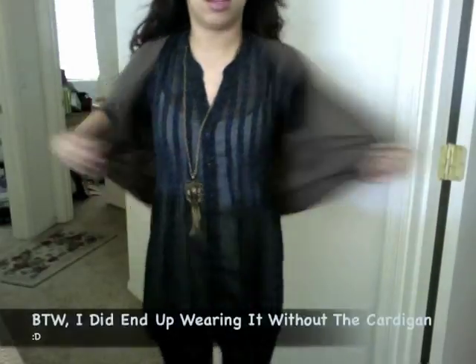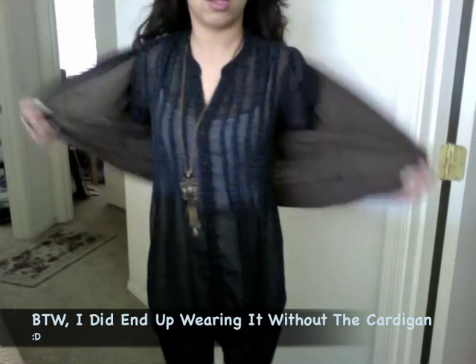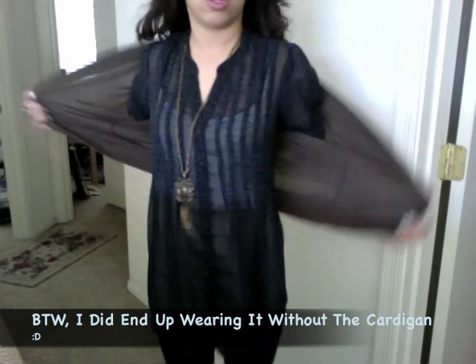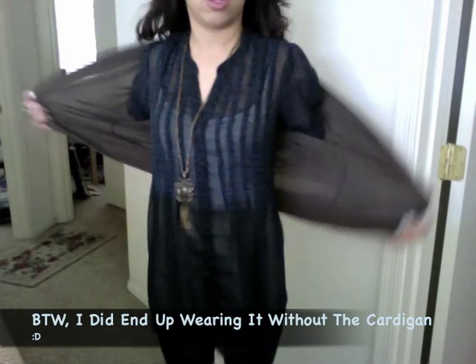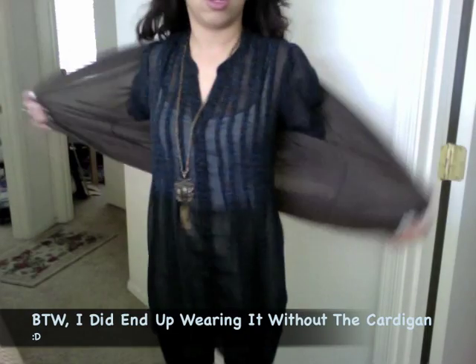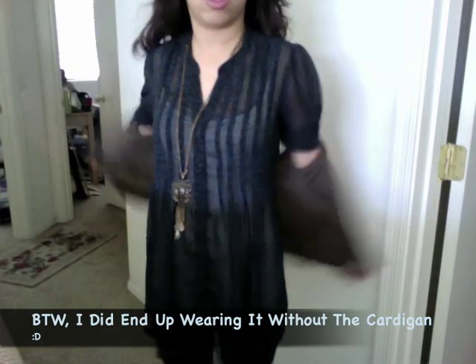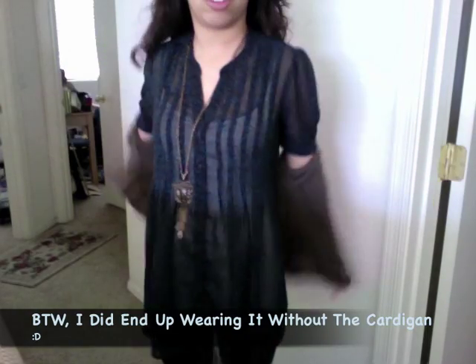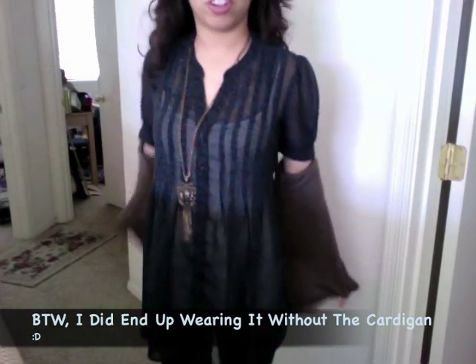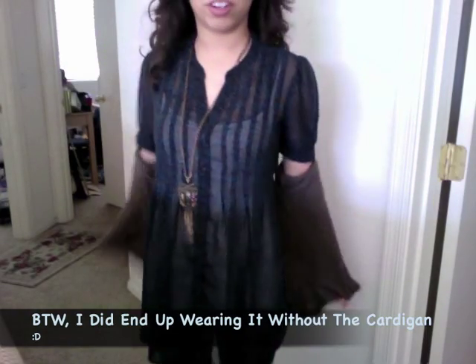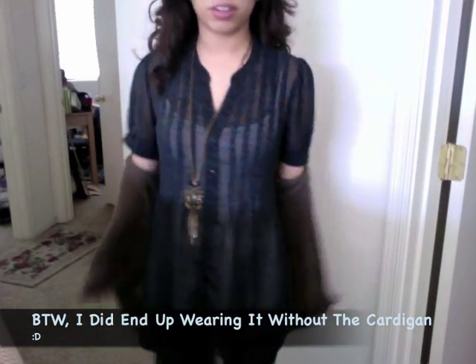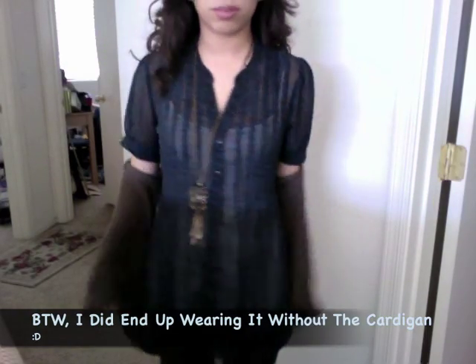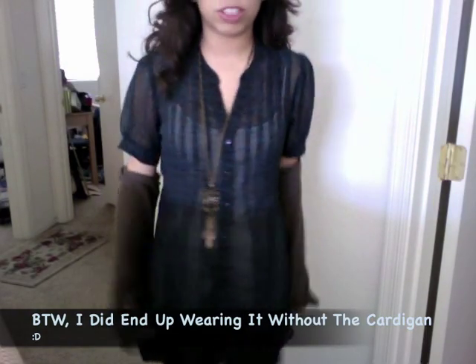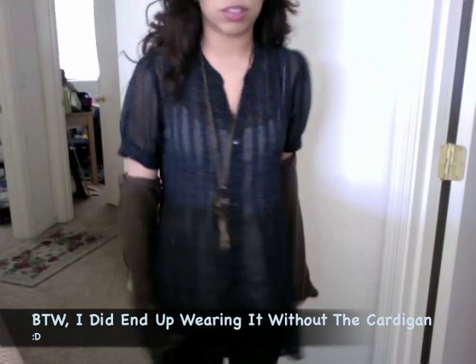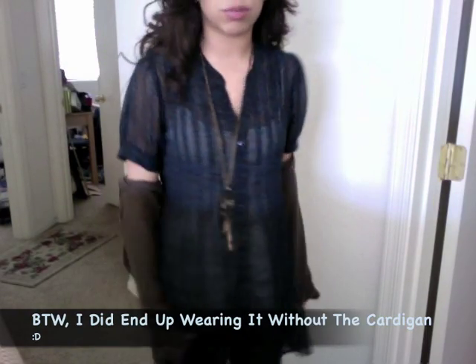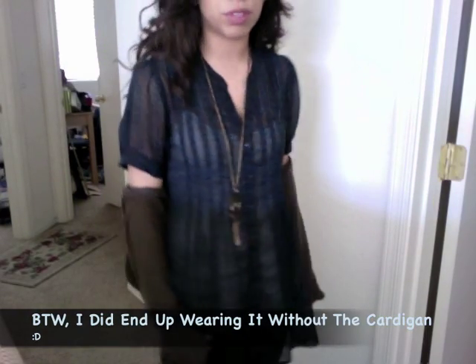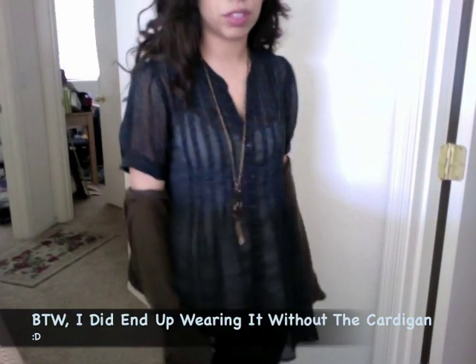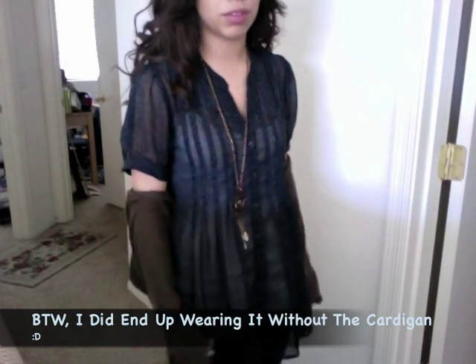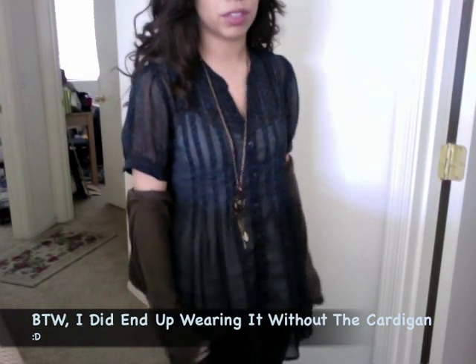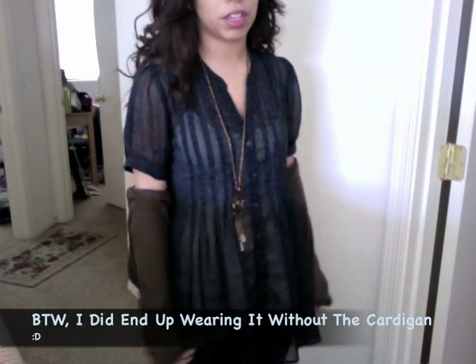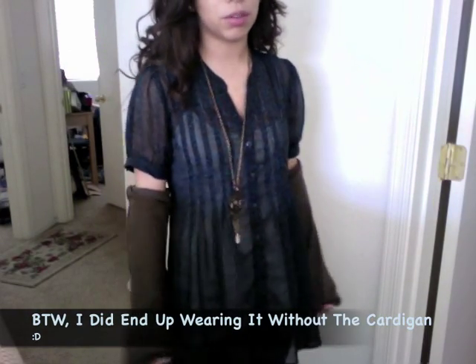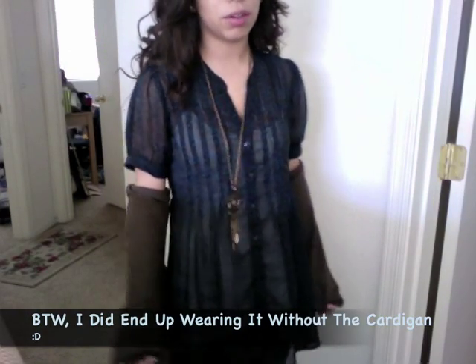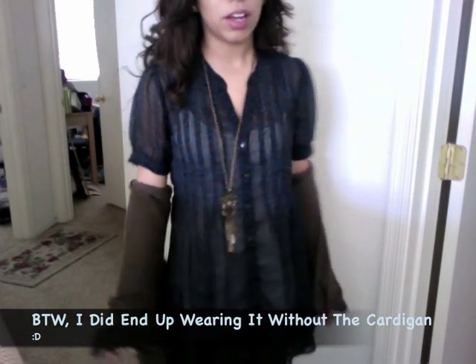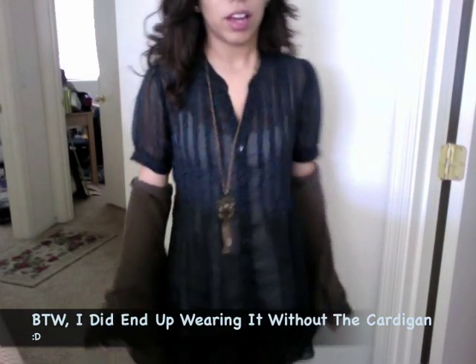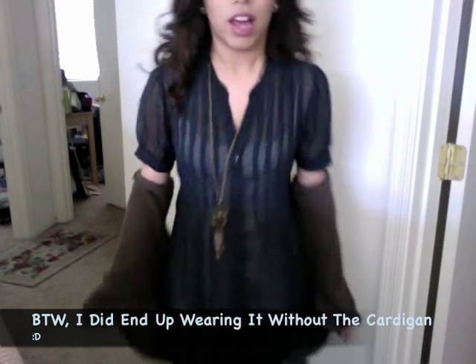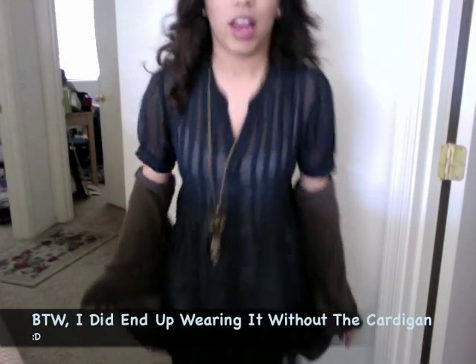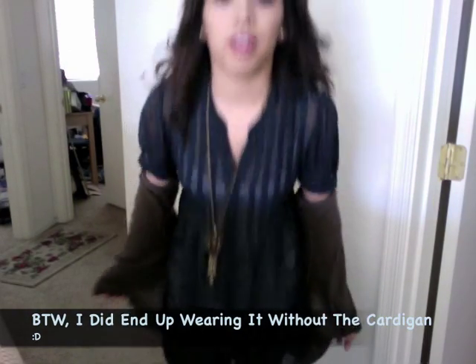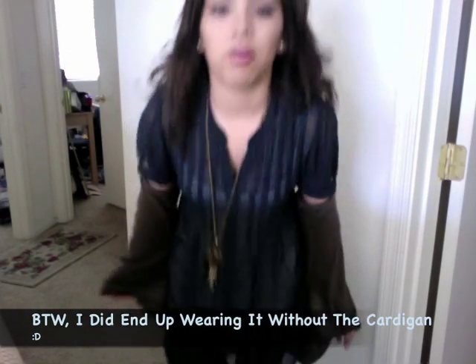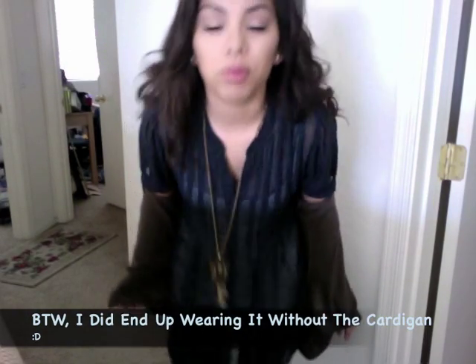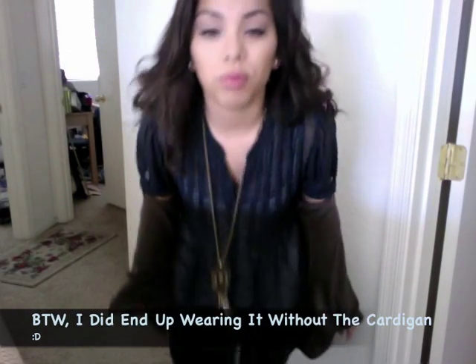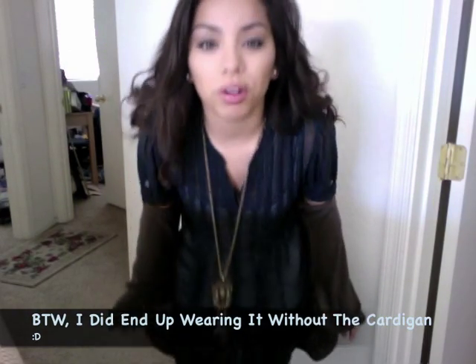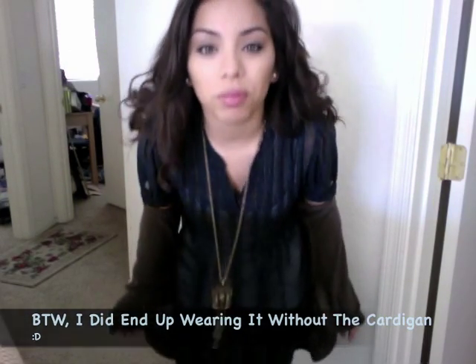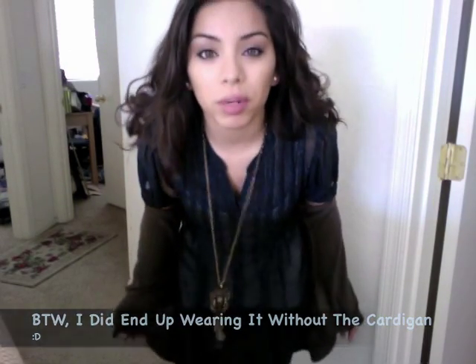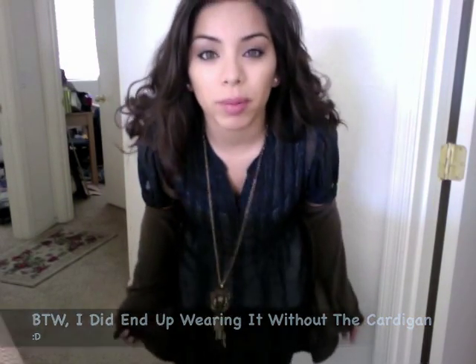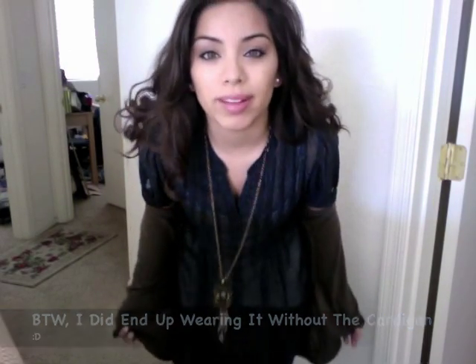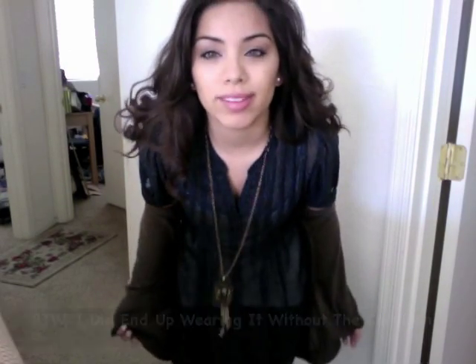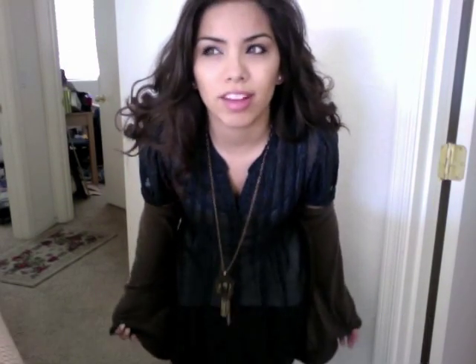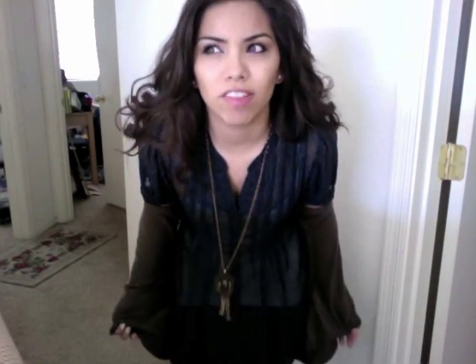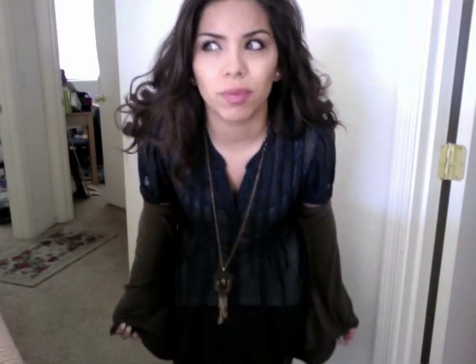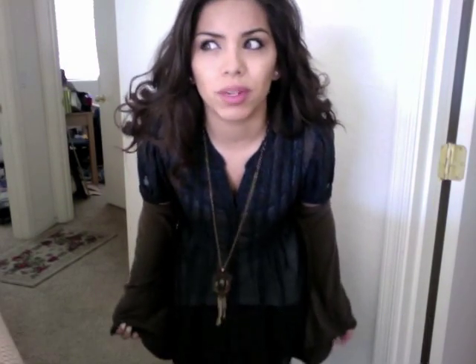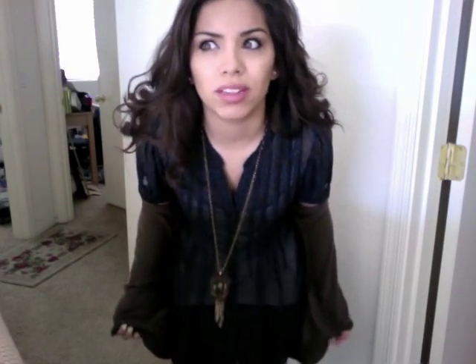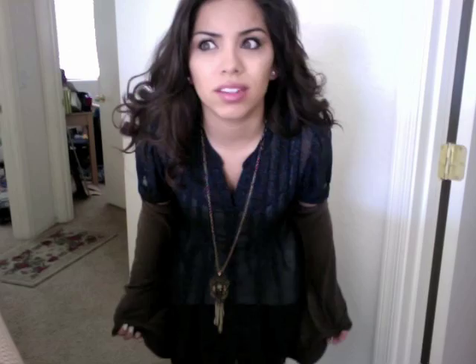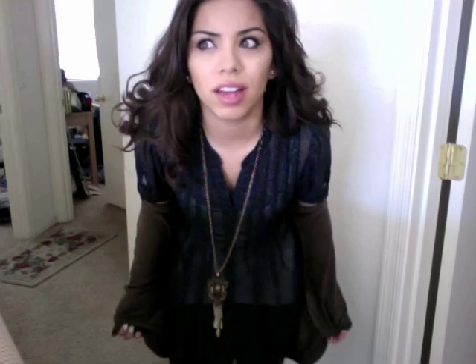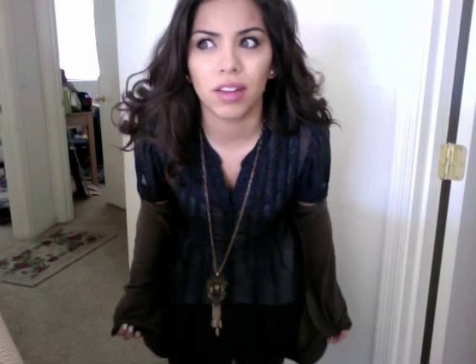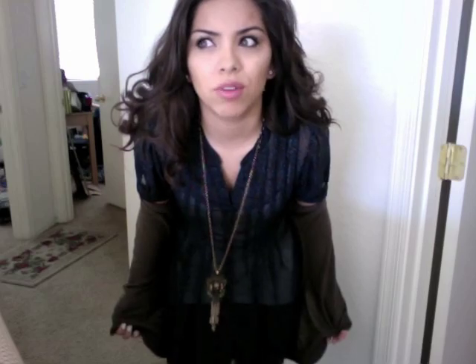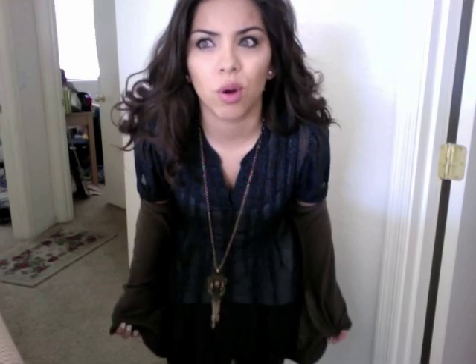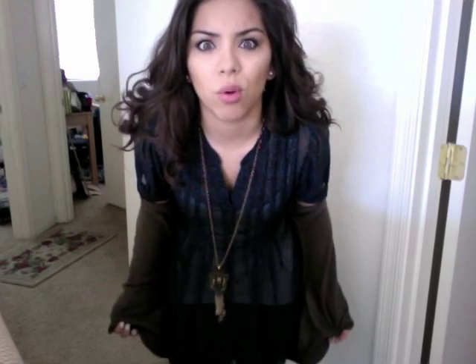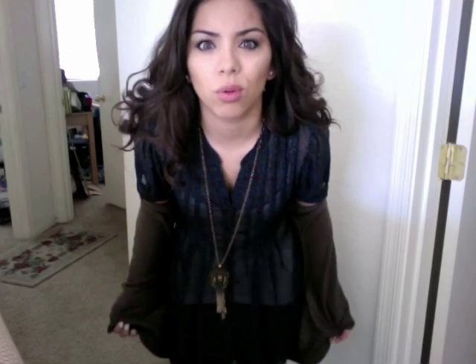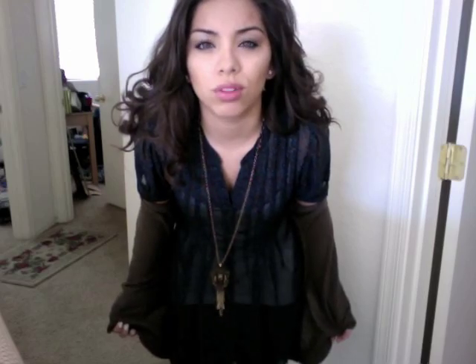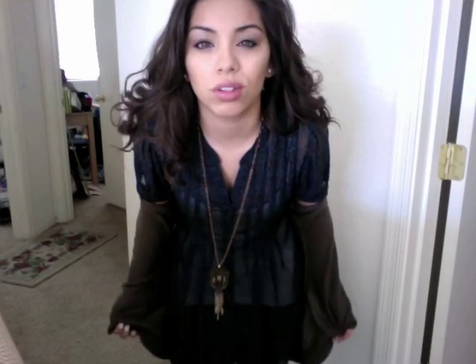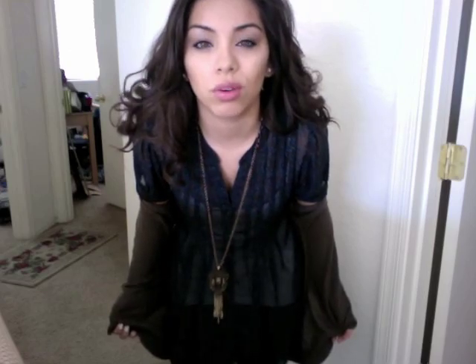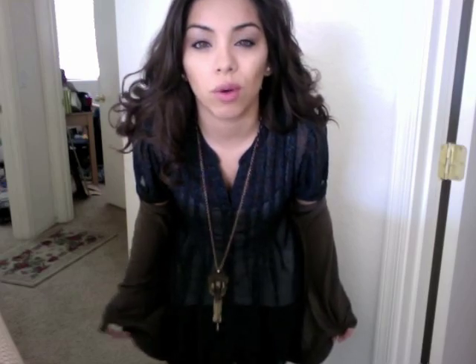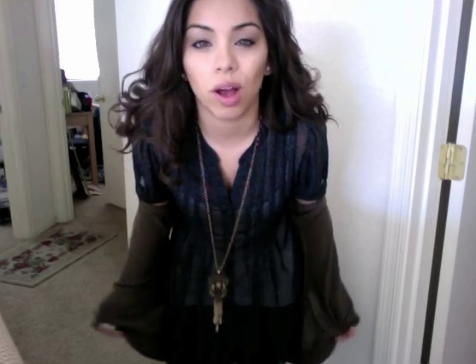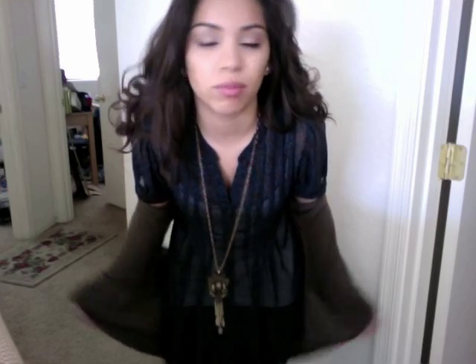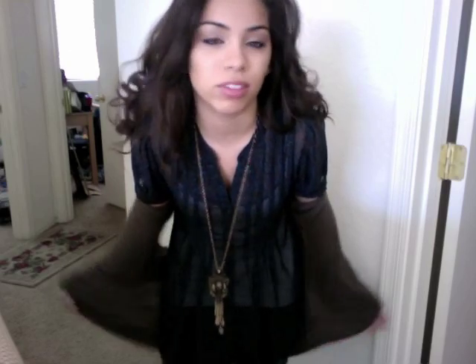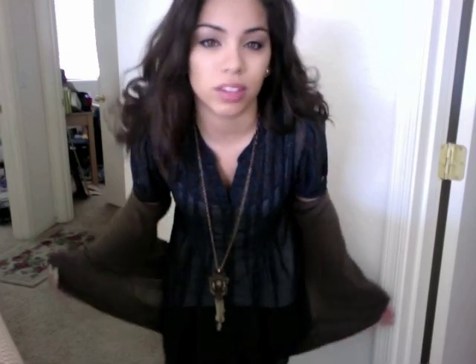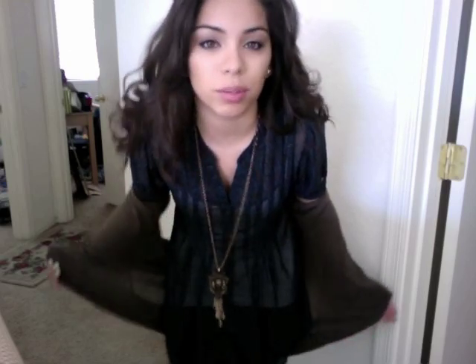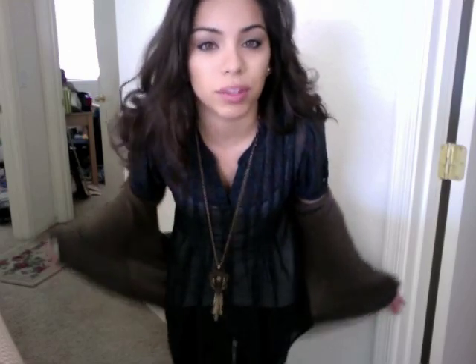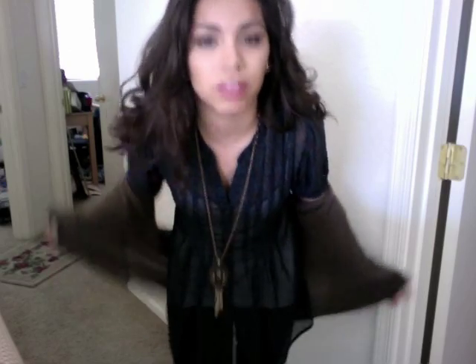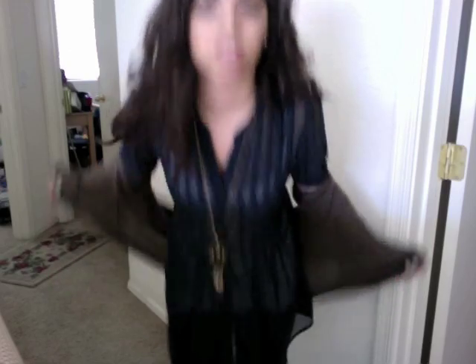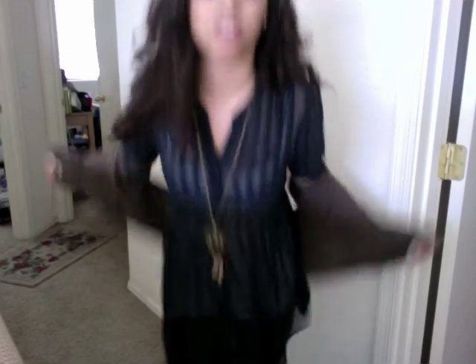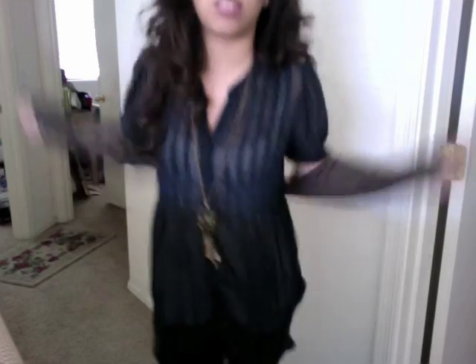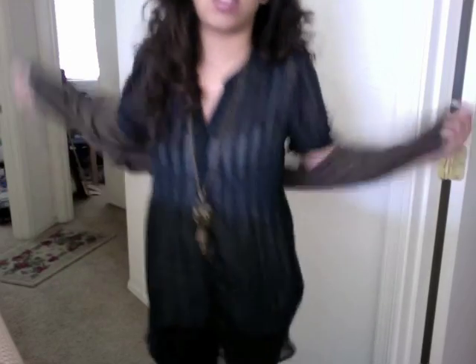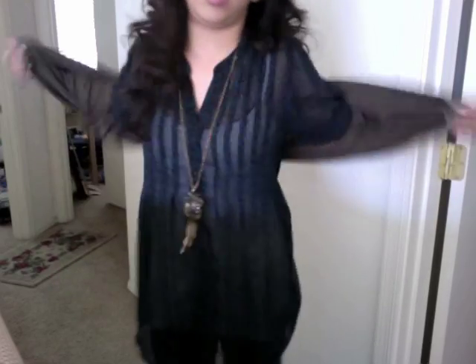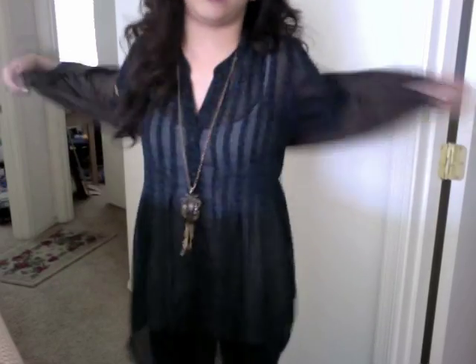This shirt, which is really, really cute. I would want to wear it by itself, but it's kind of cold, so I'm just going to bring this just in case.